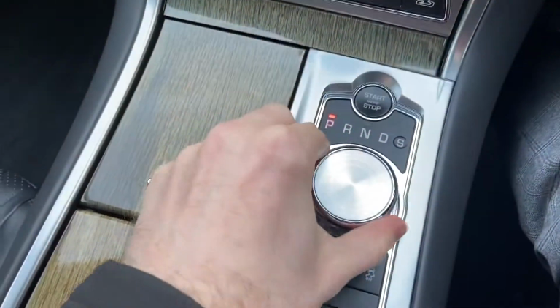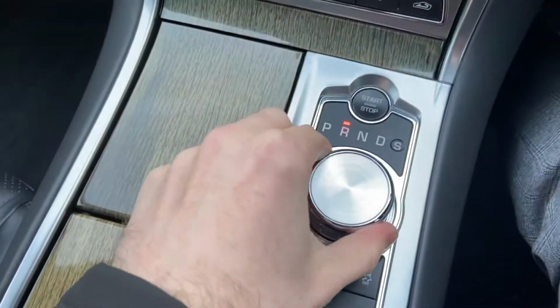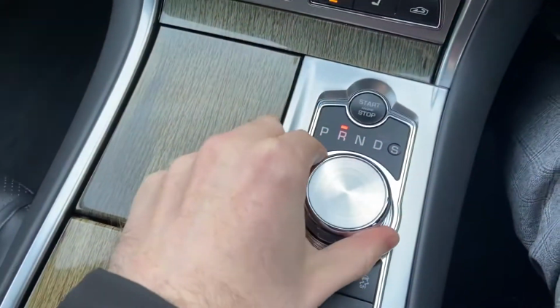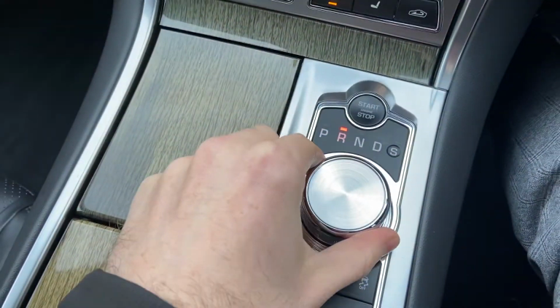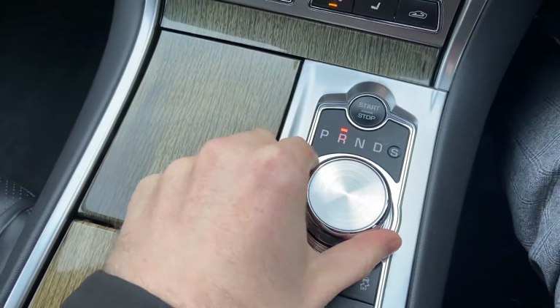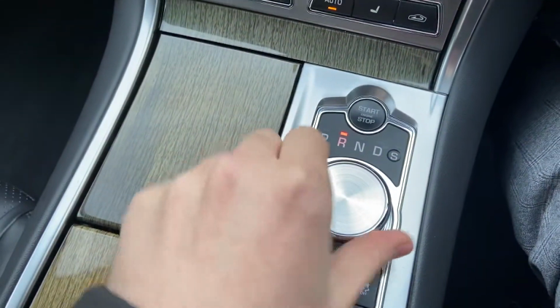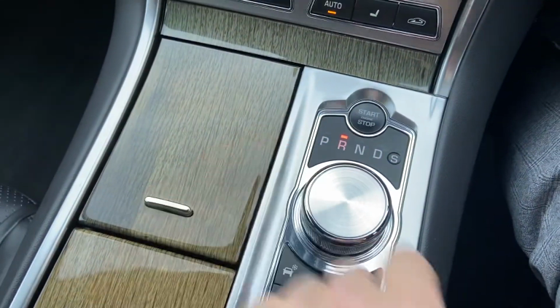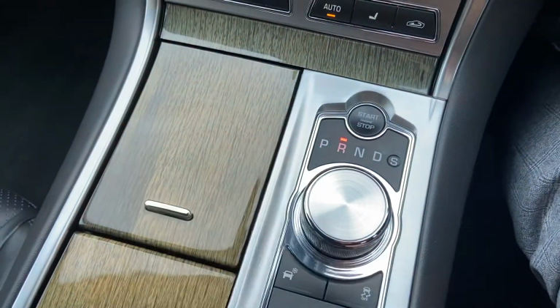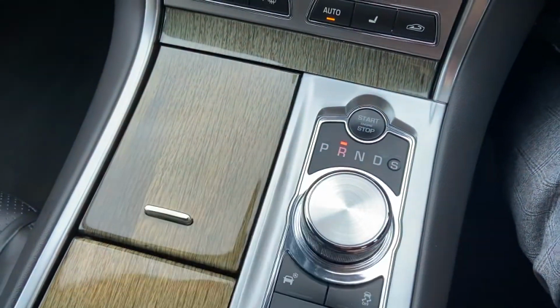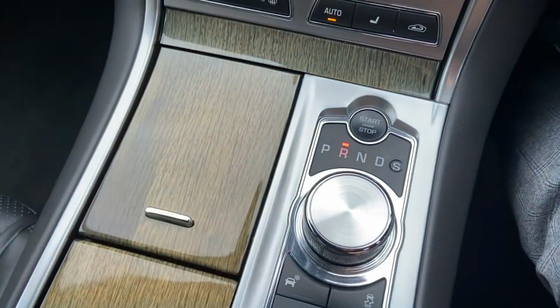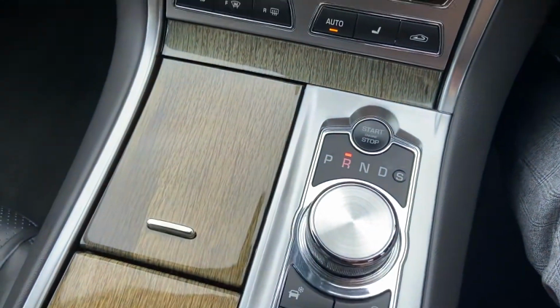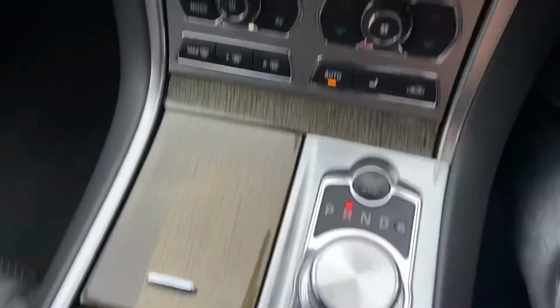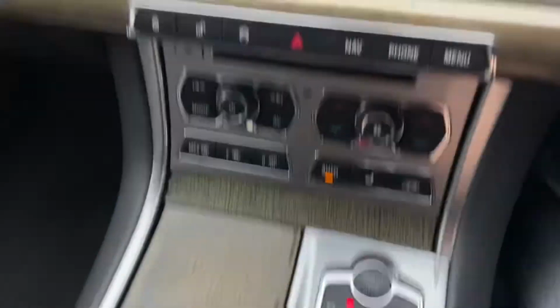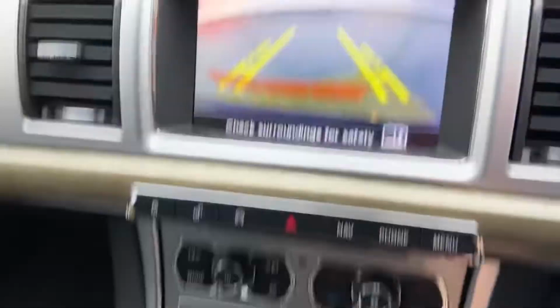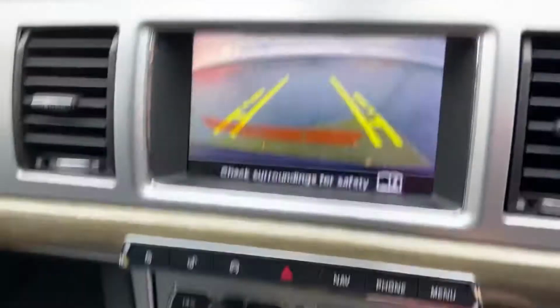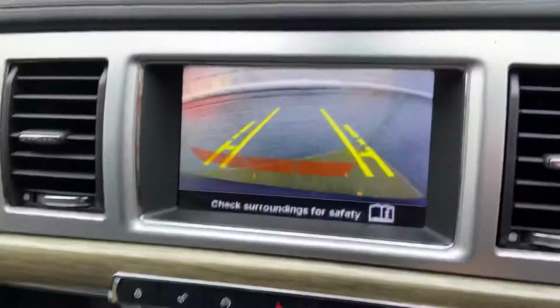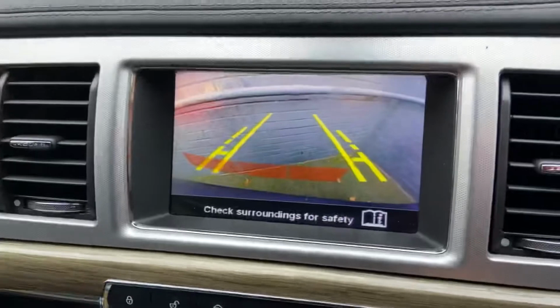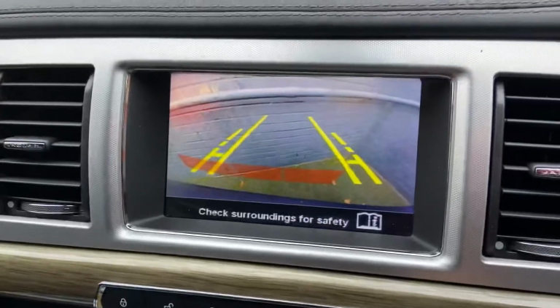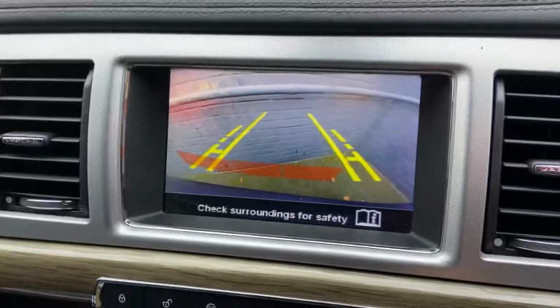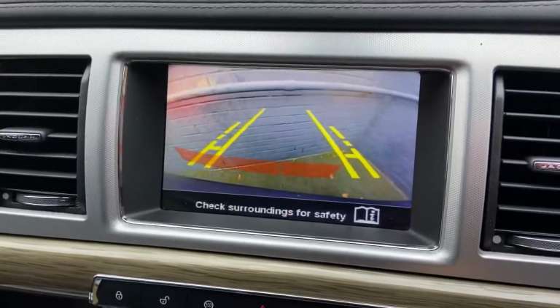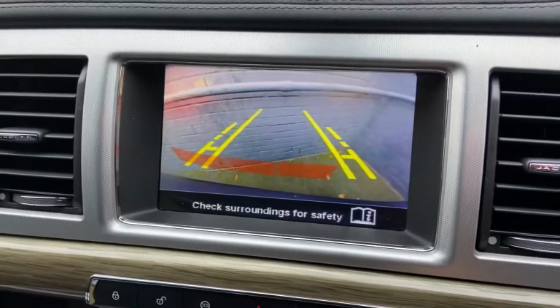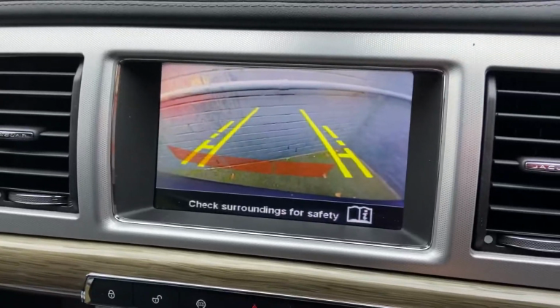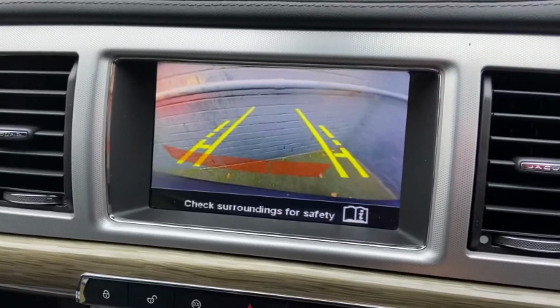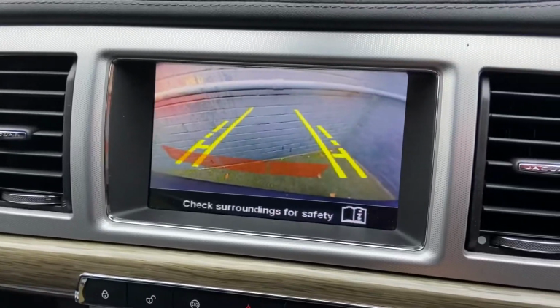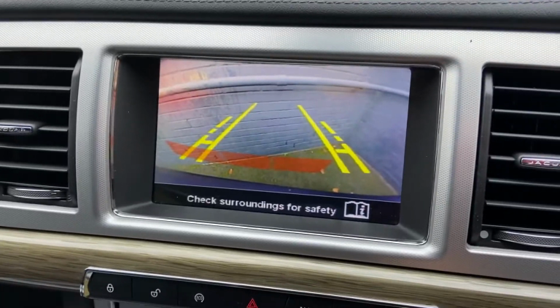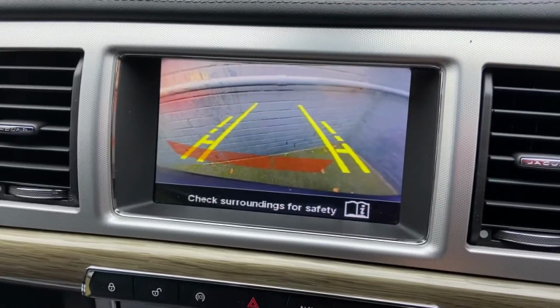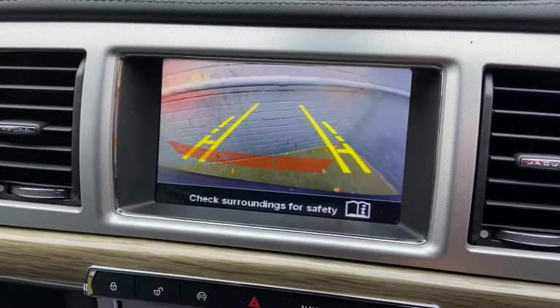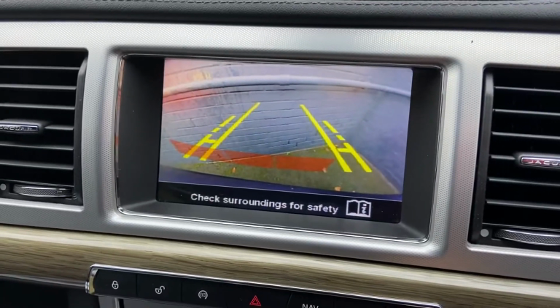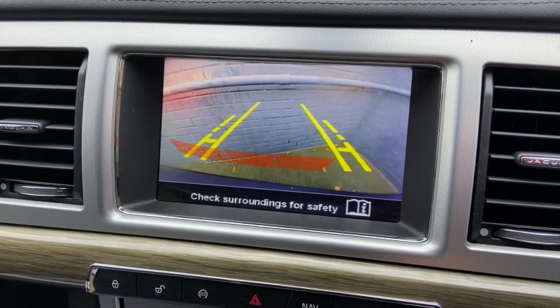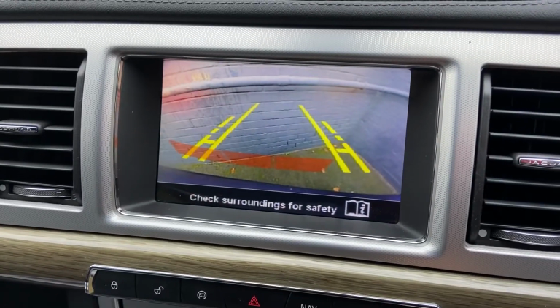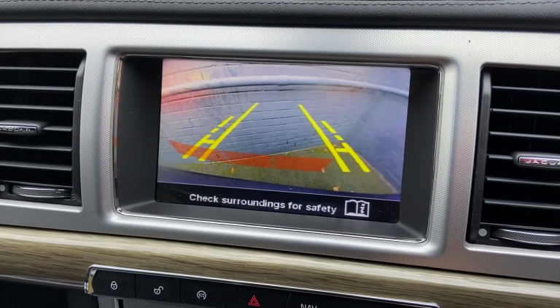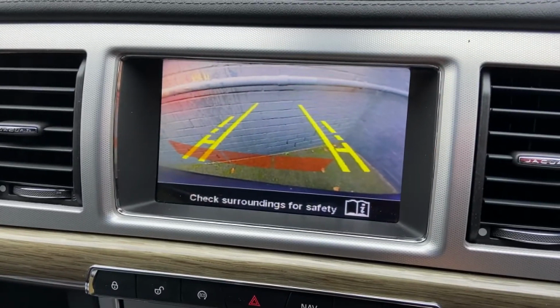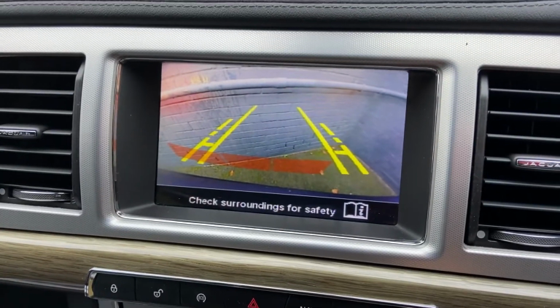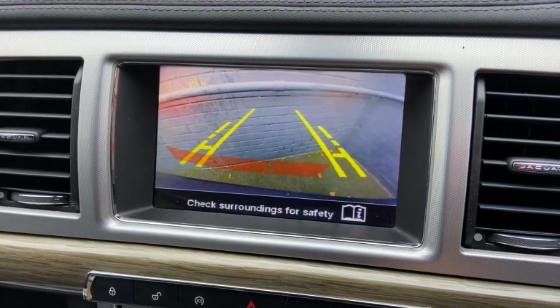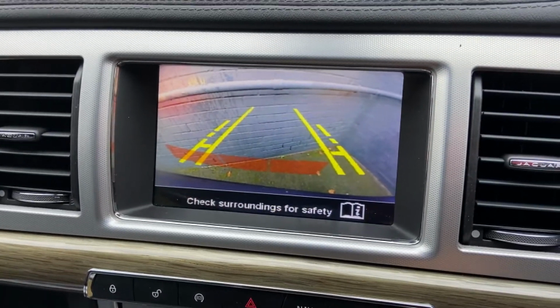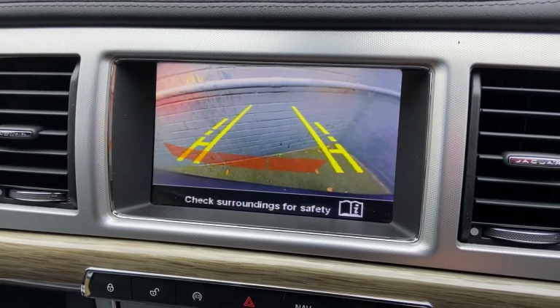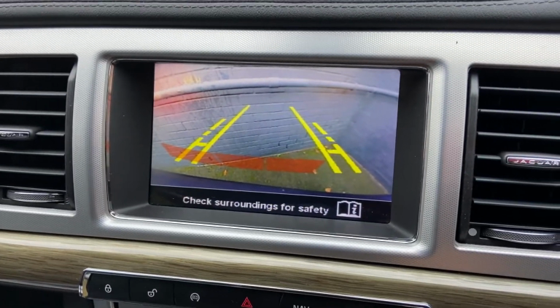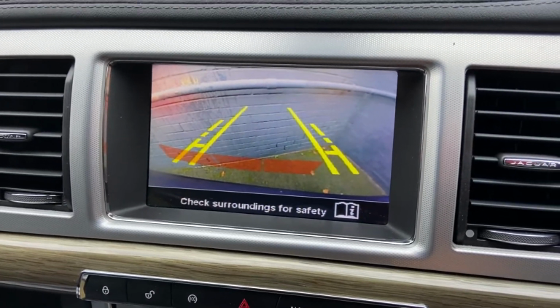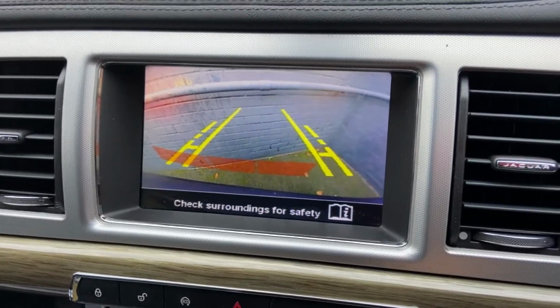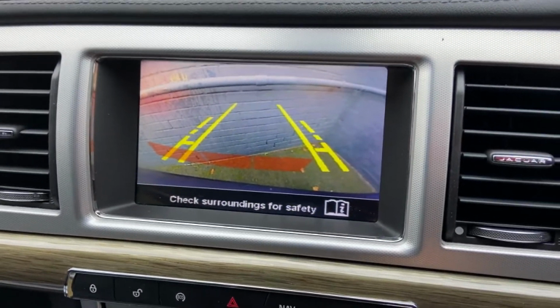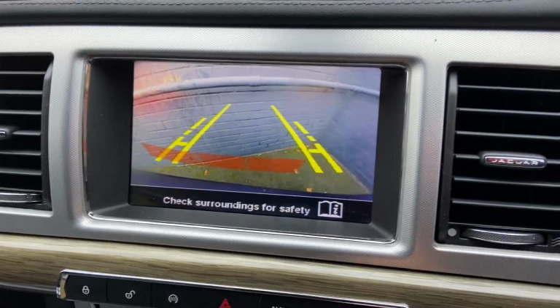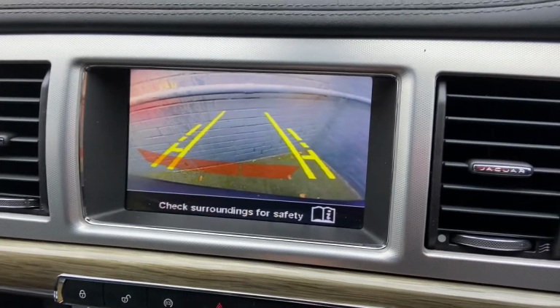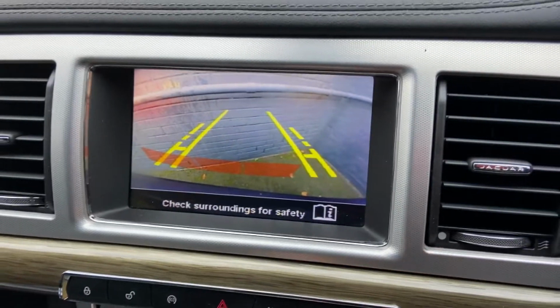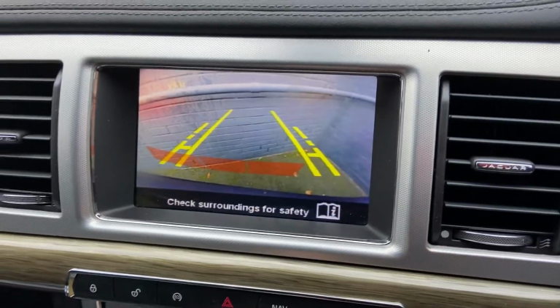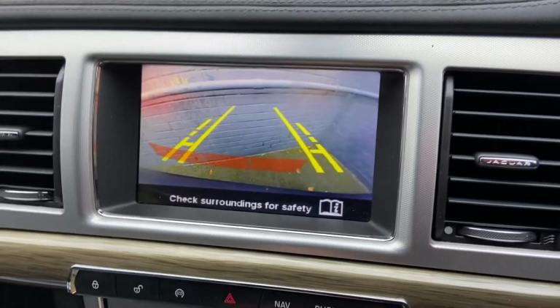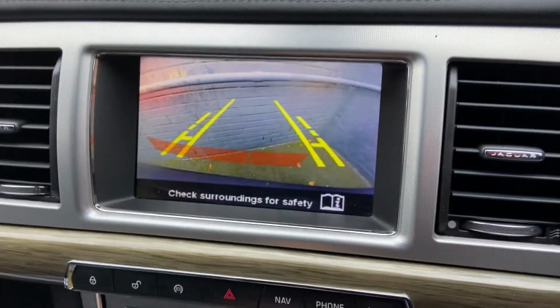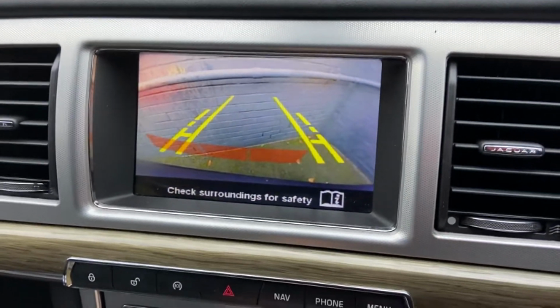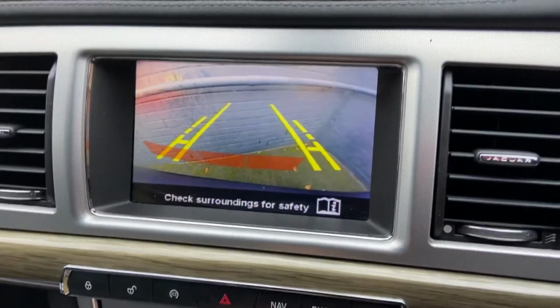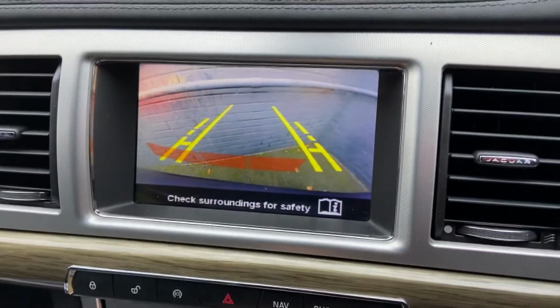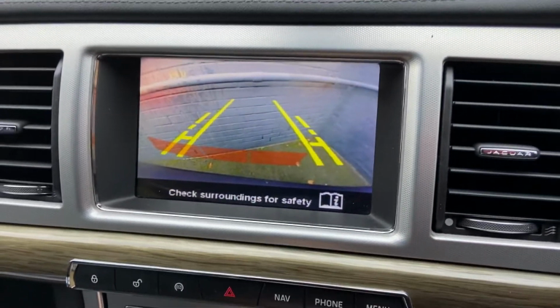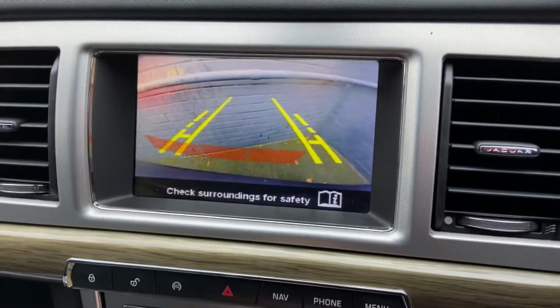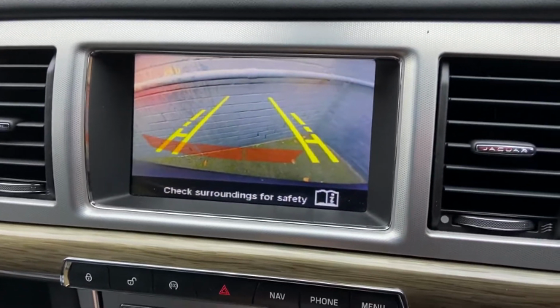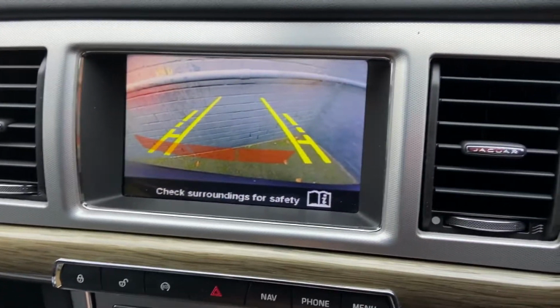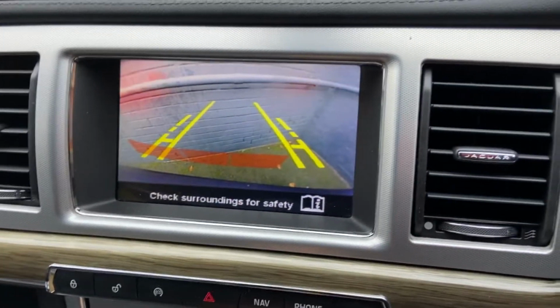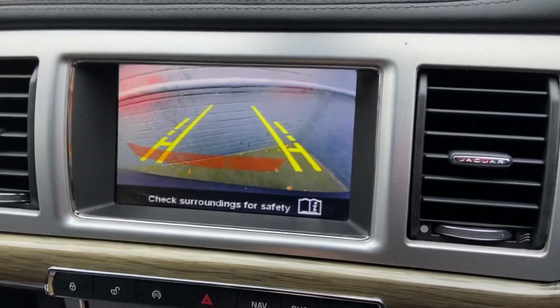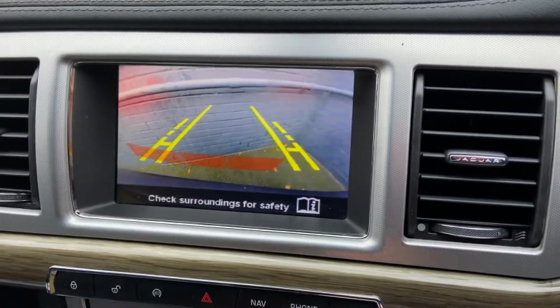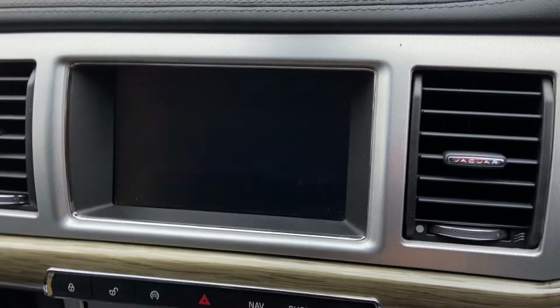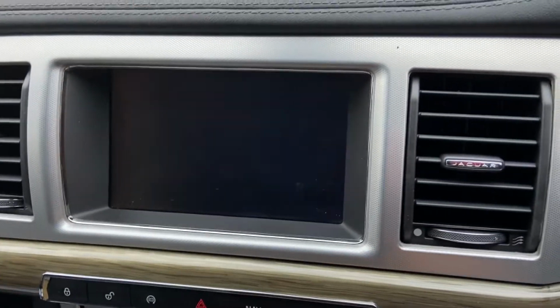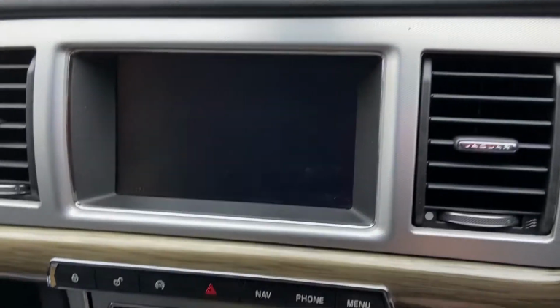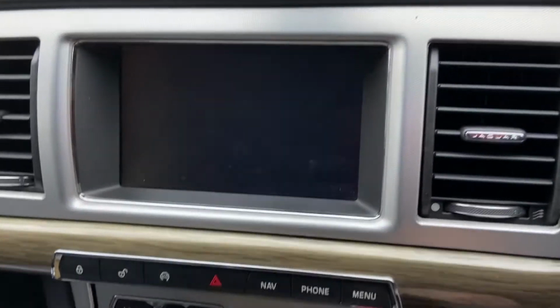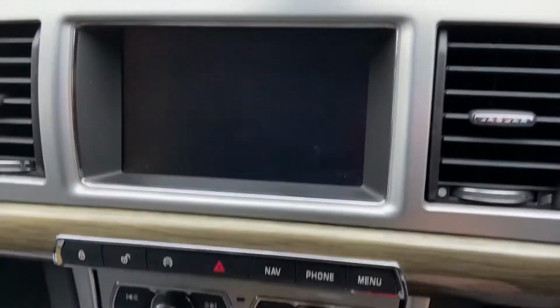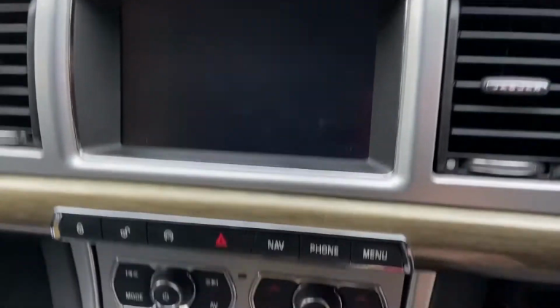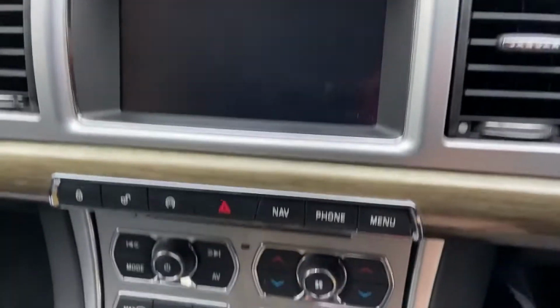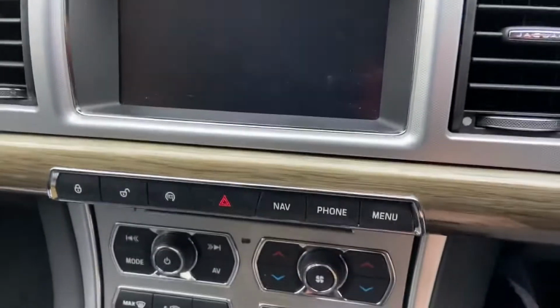Put the vehicle into reverse — there you can see you've got the reversing camera. You do have front and rear parking sensors as well.